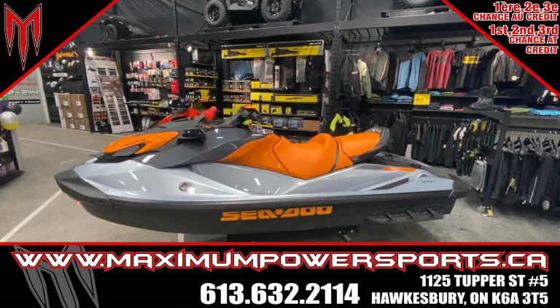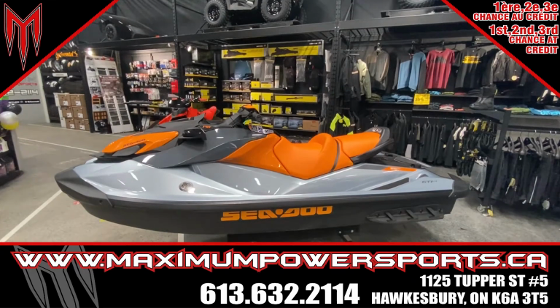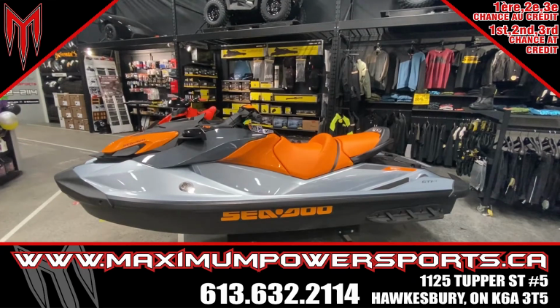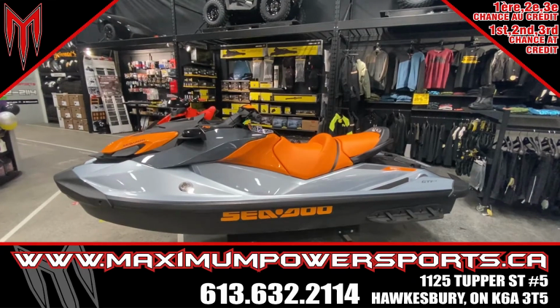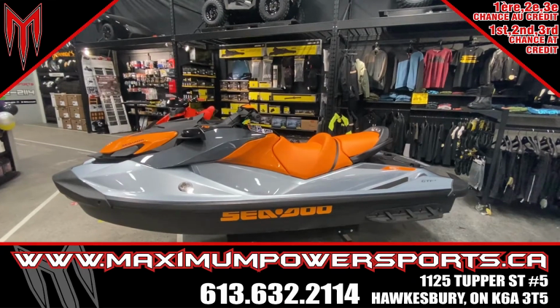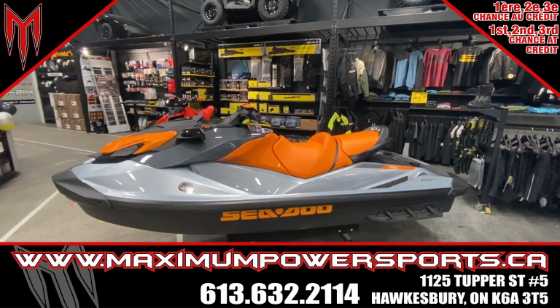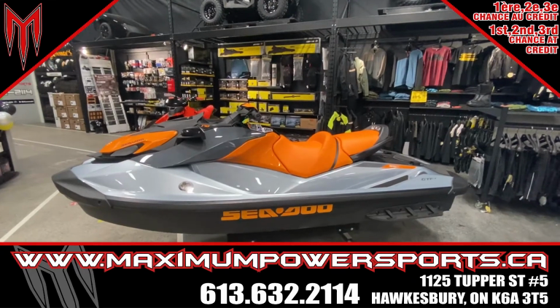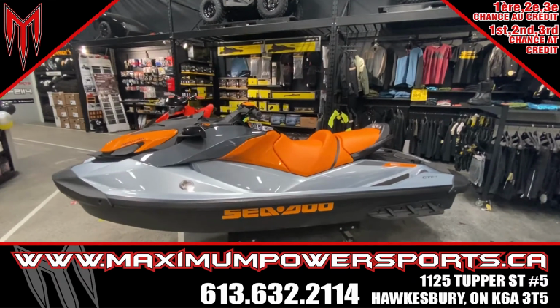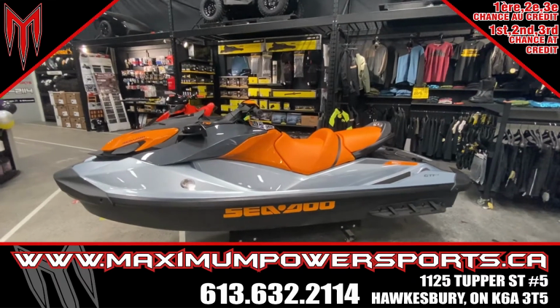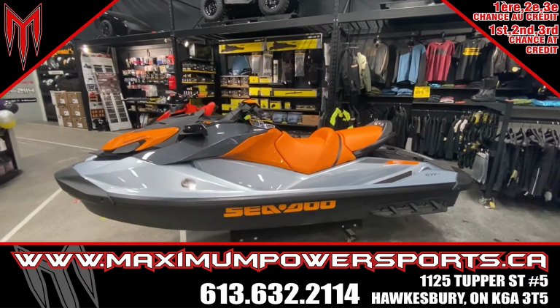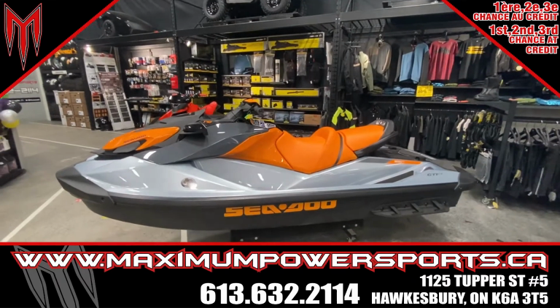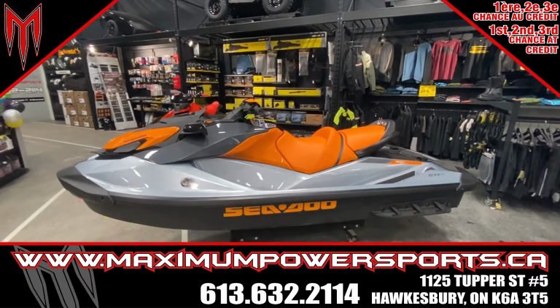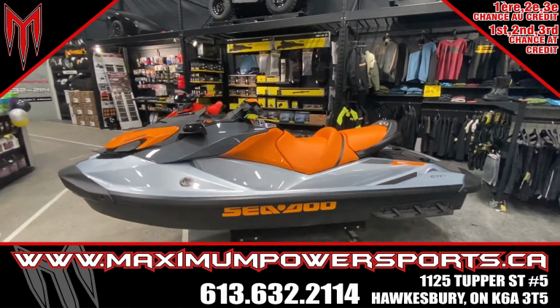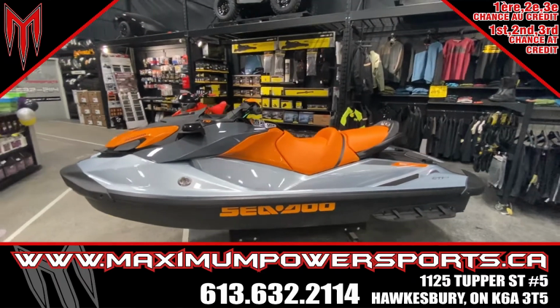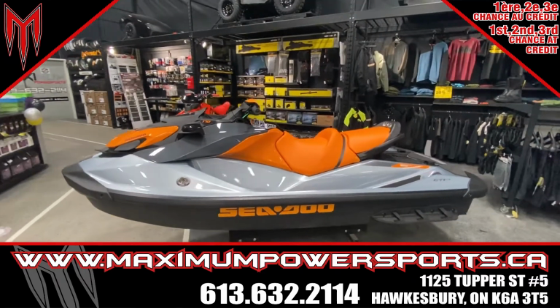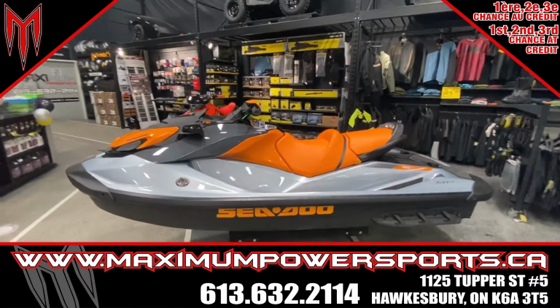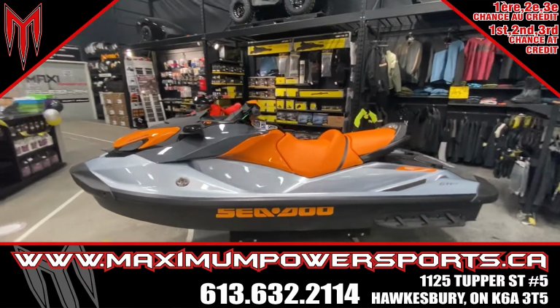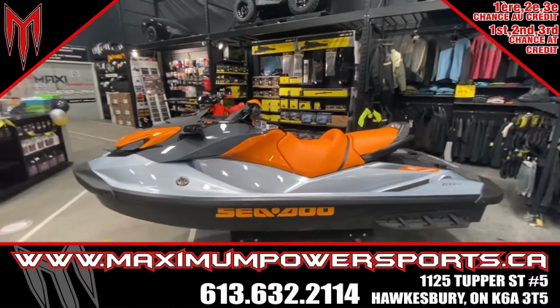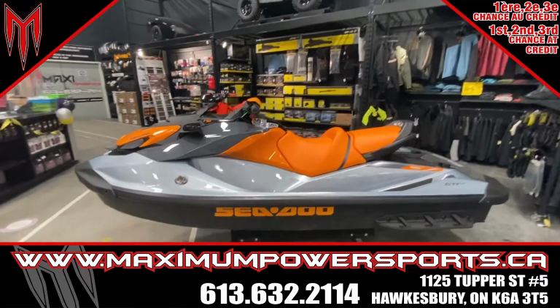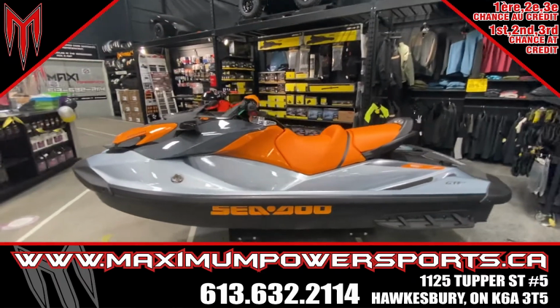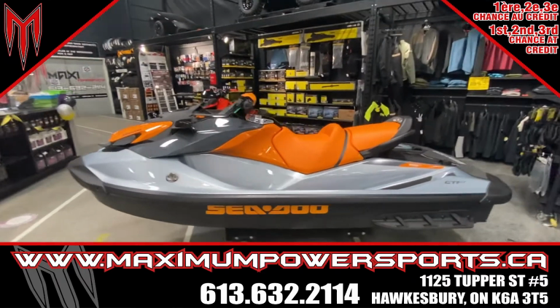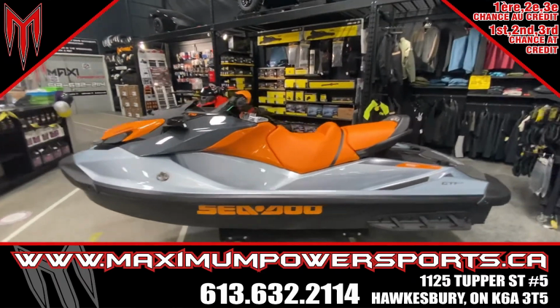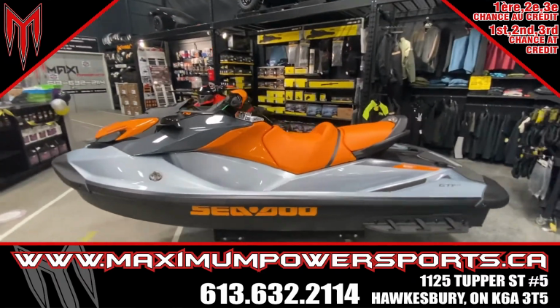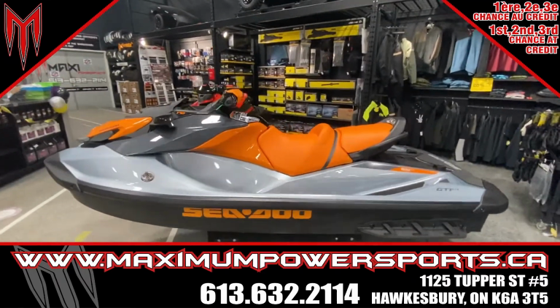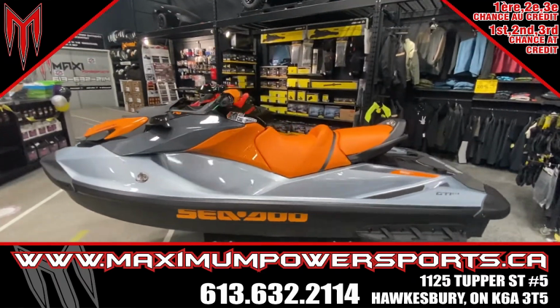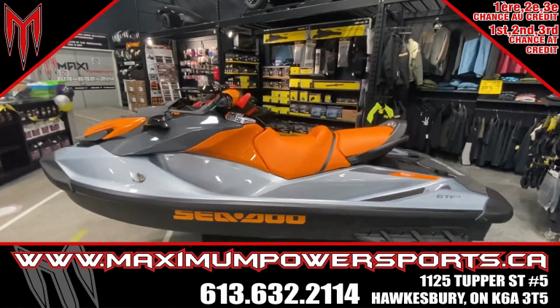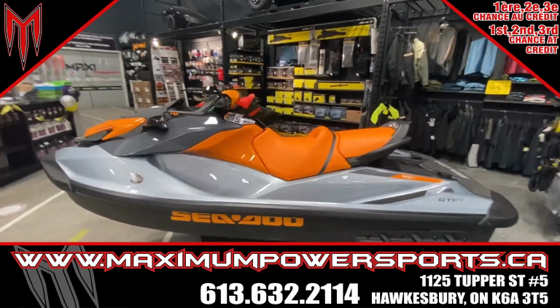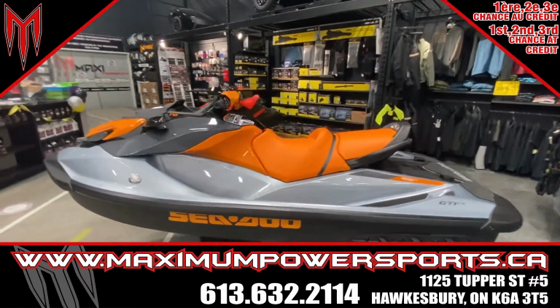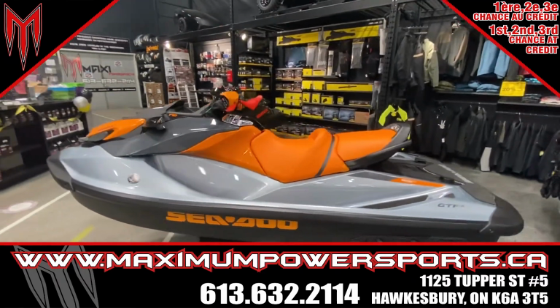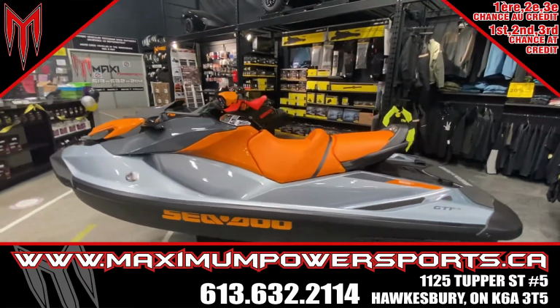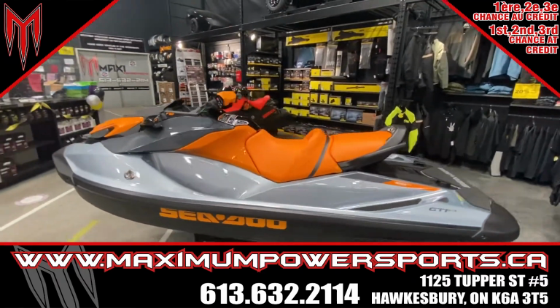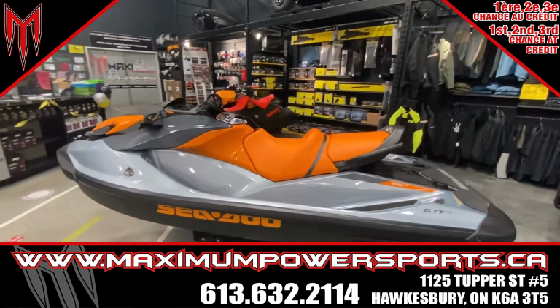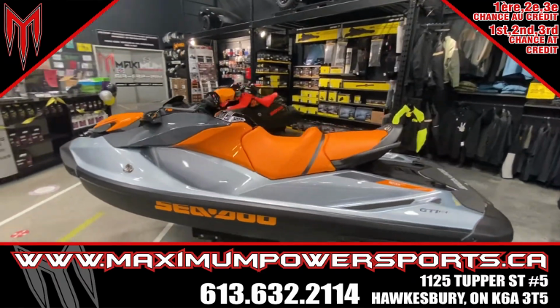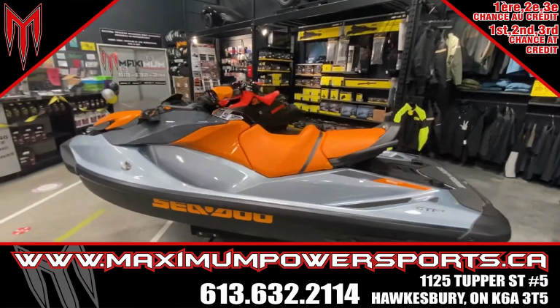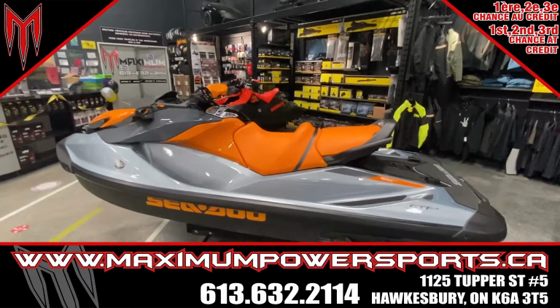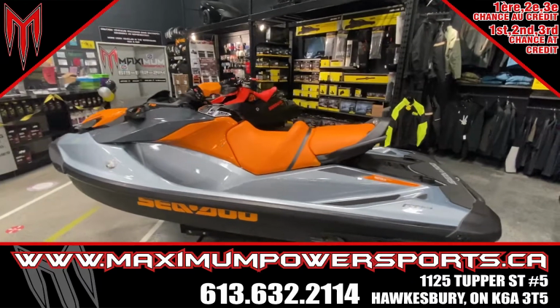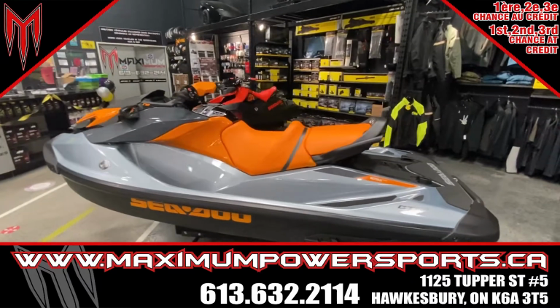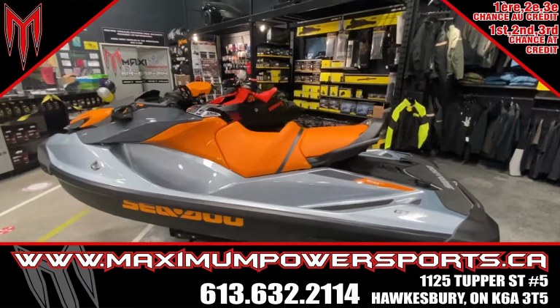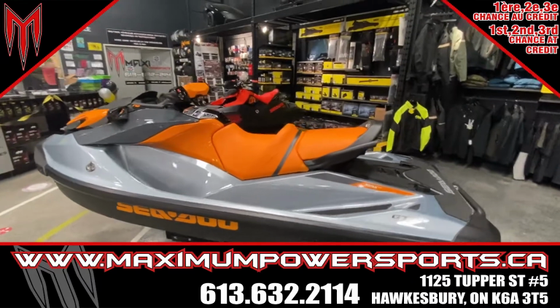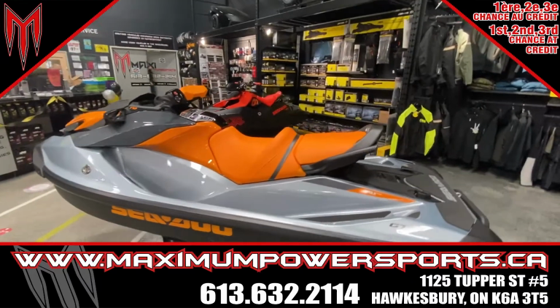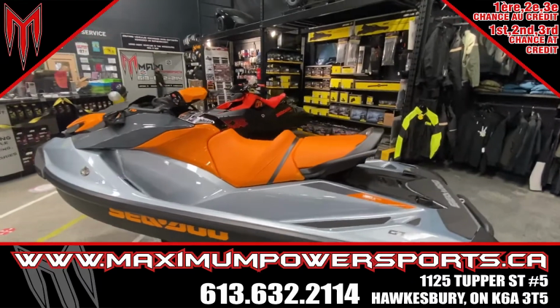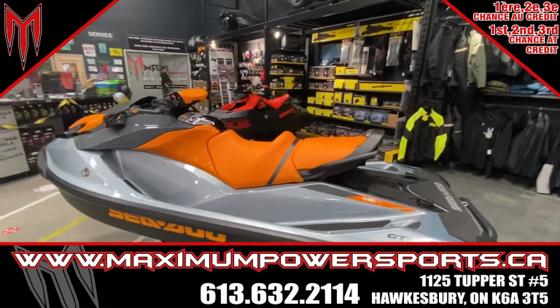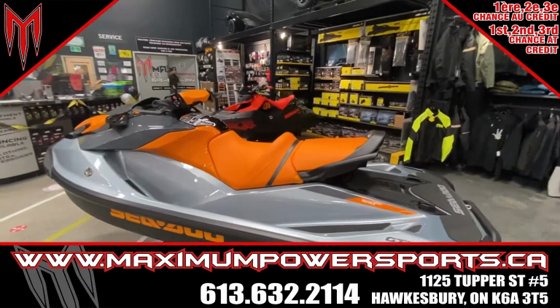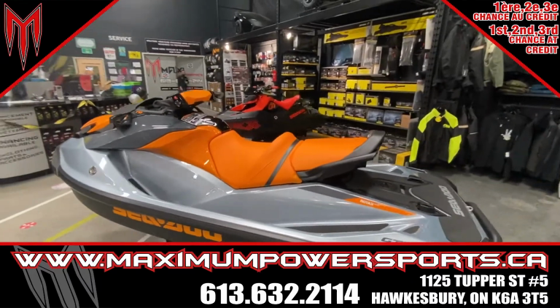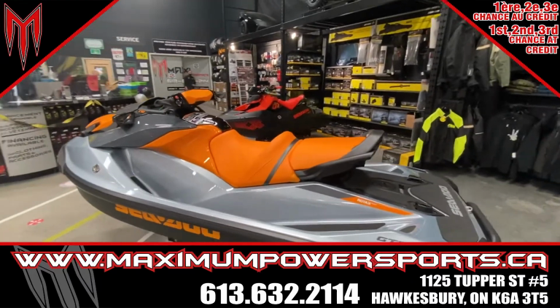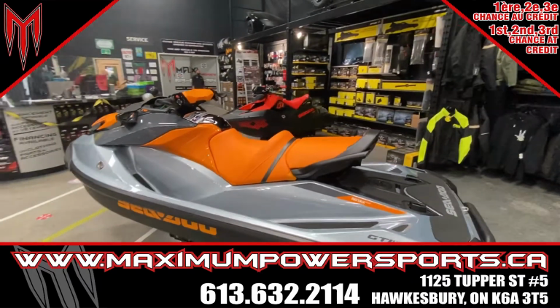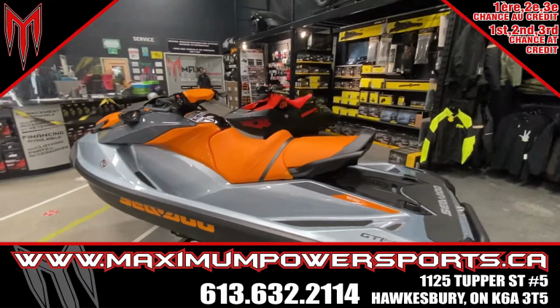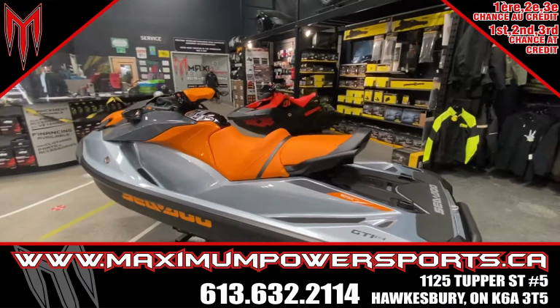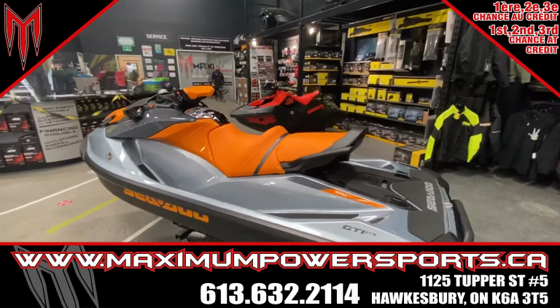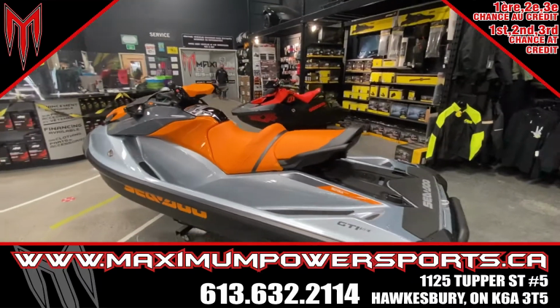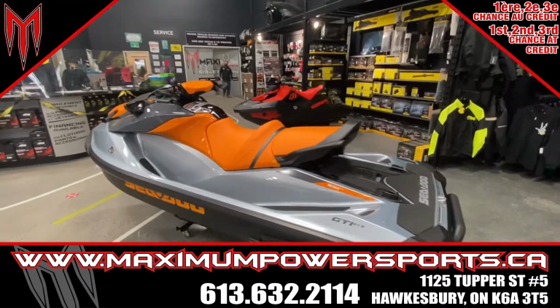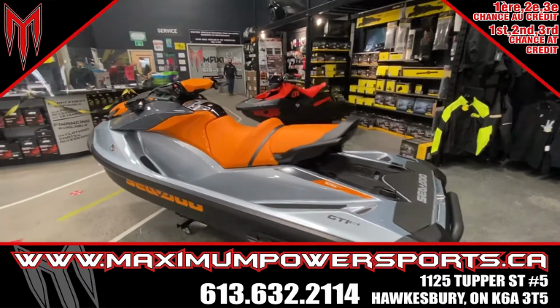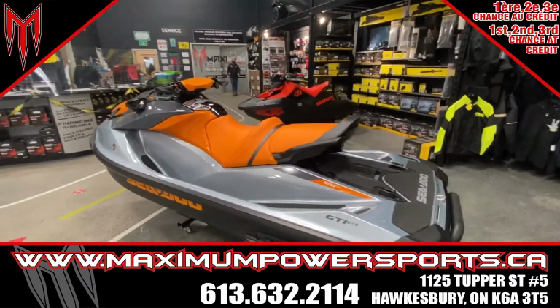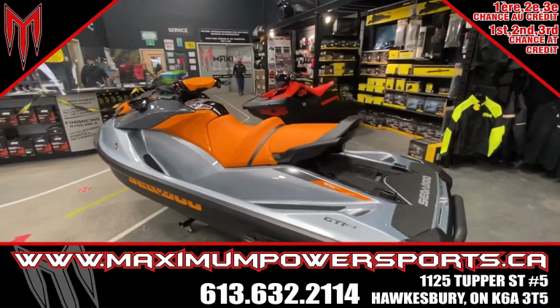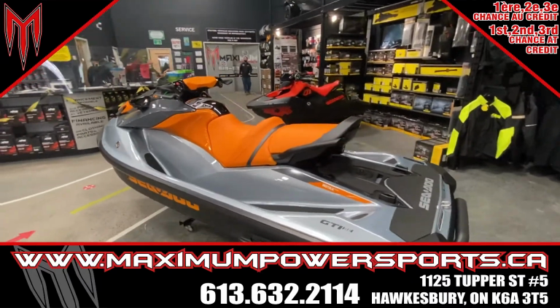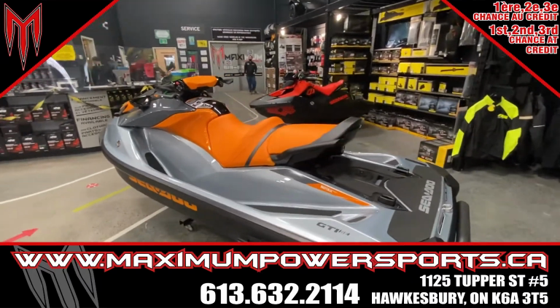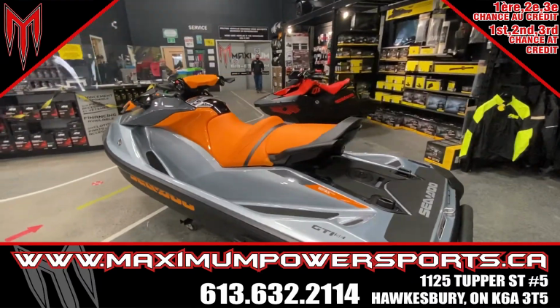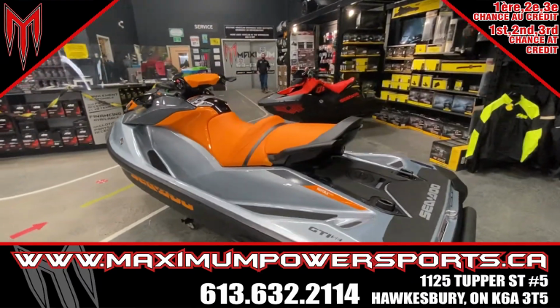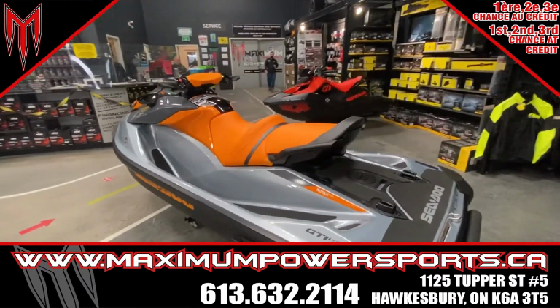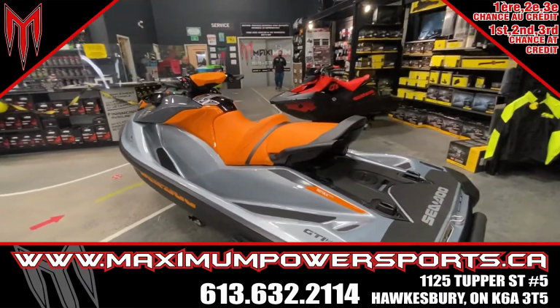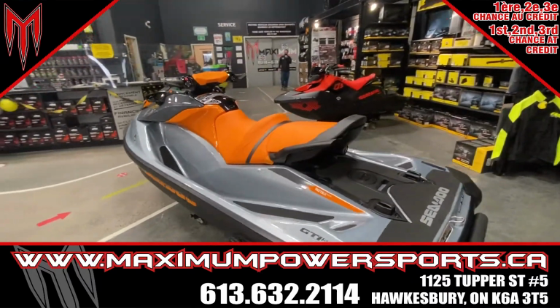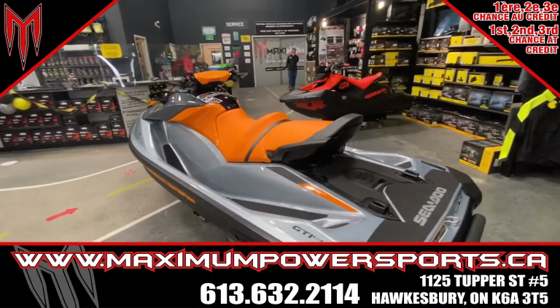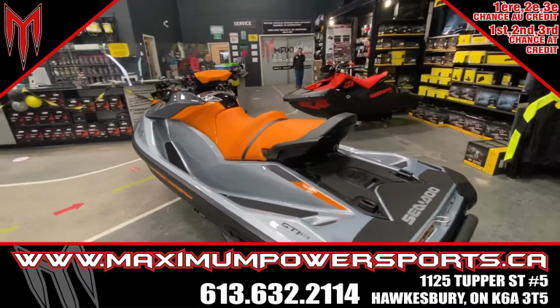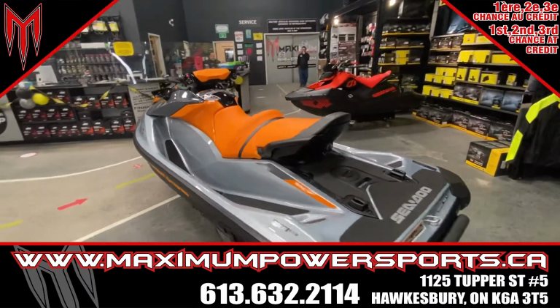Hey guys, Nicholas Neron here at Maximum Power Sports in Hawkesbury. Today I'm showing you guys a 2021 GTI SE170.